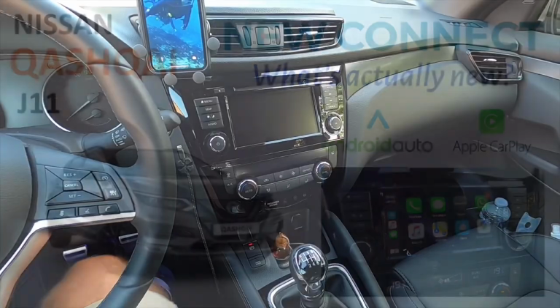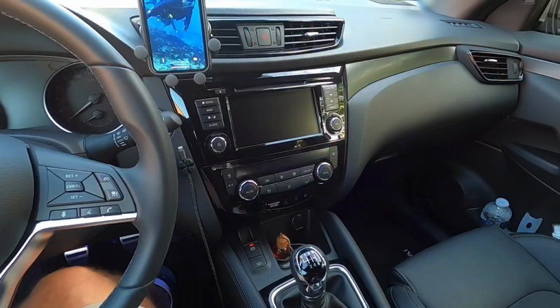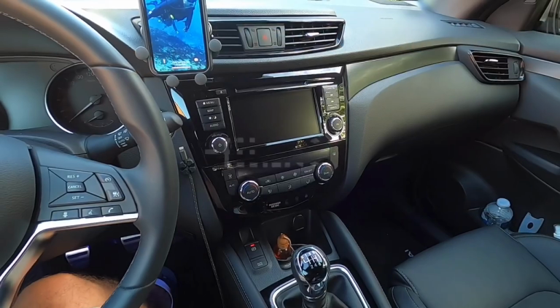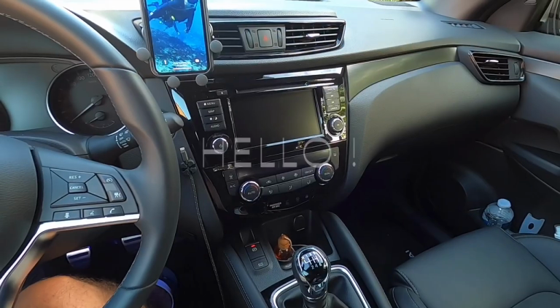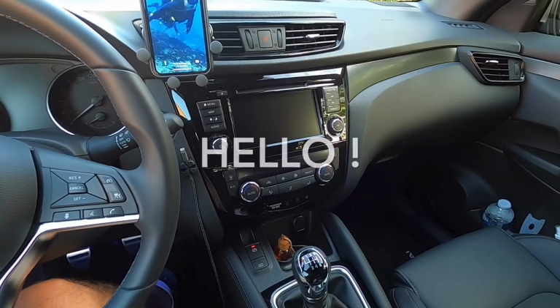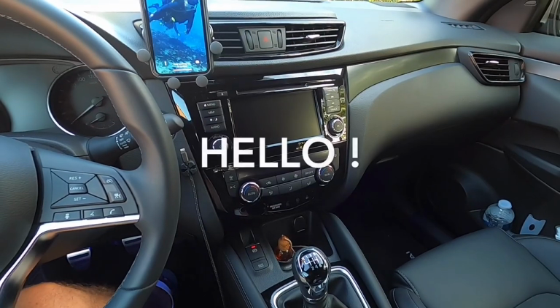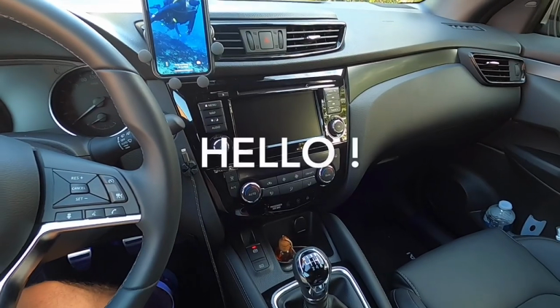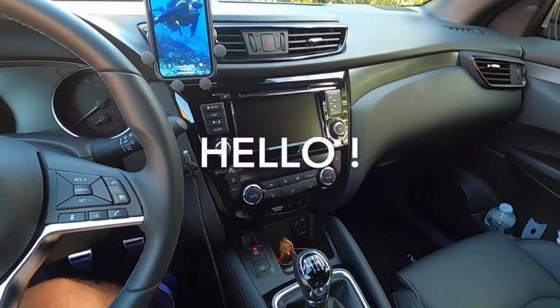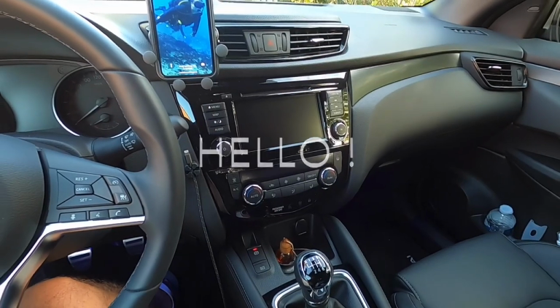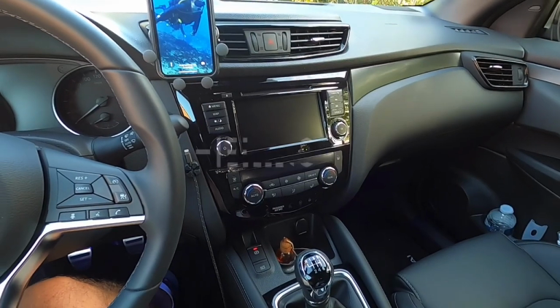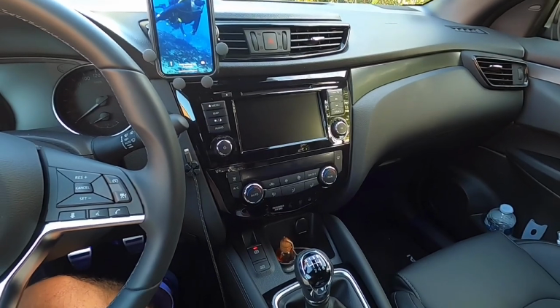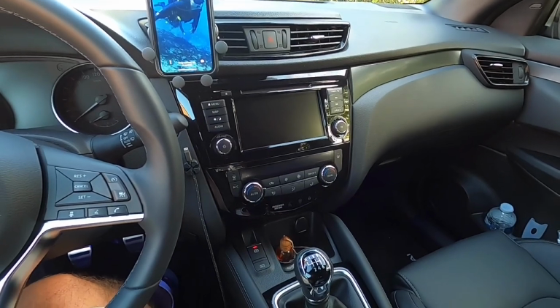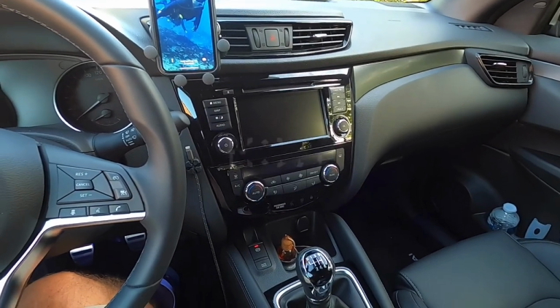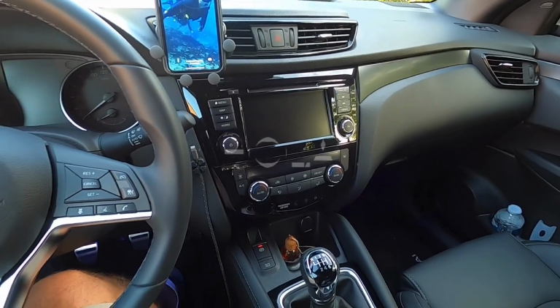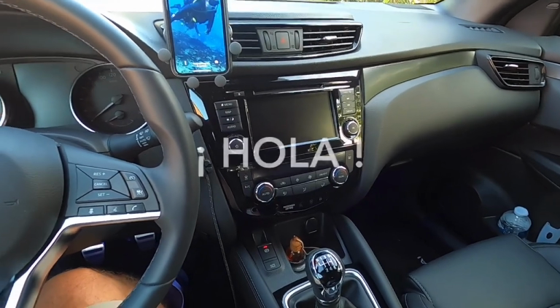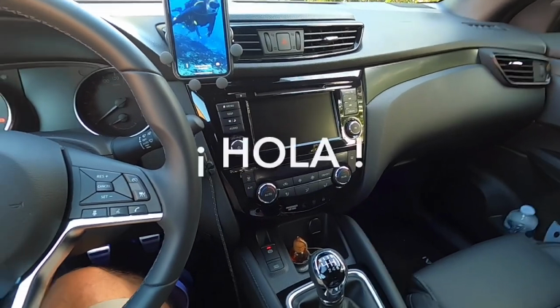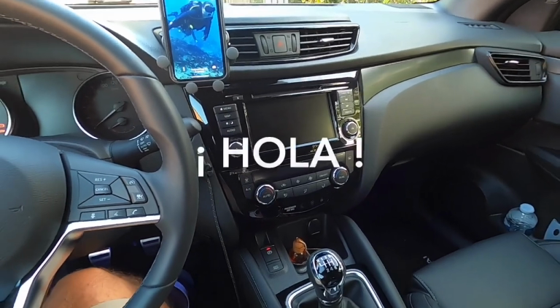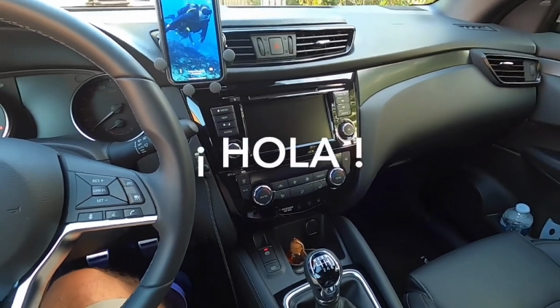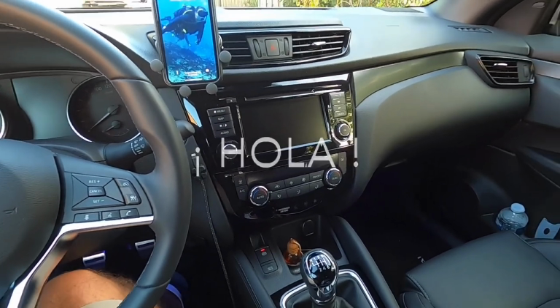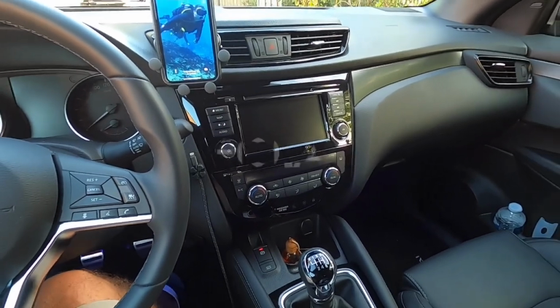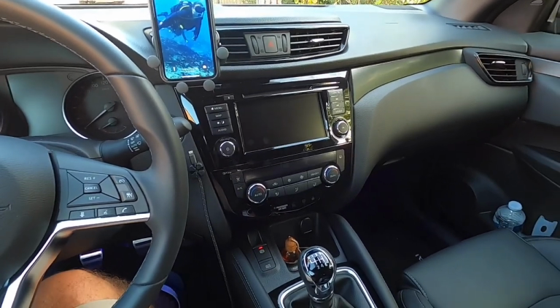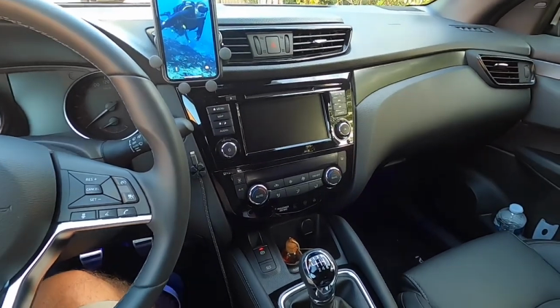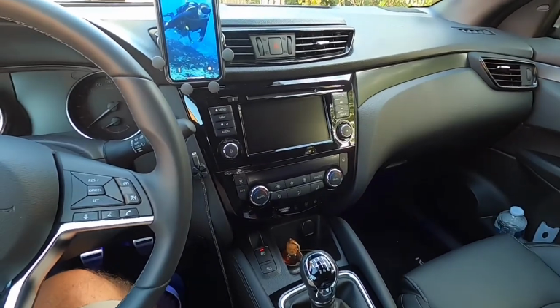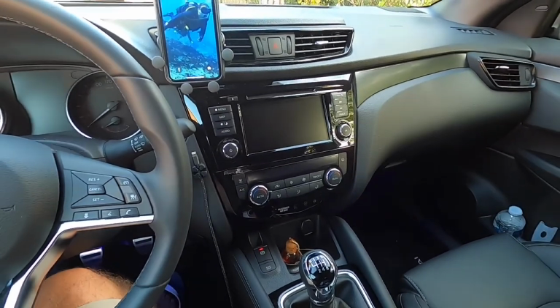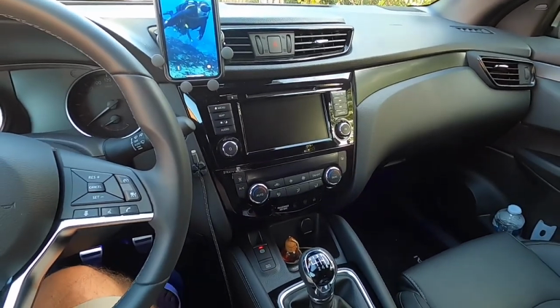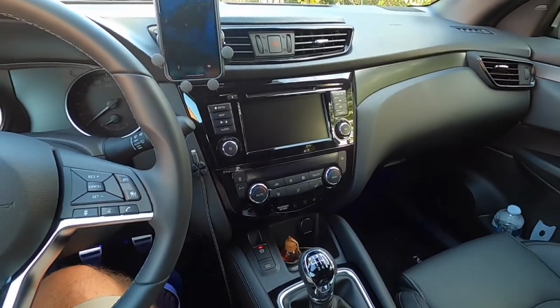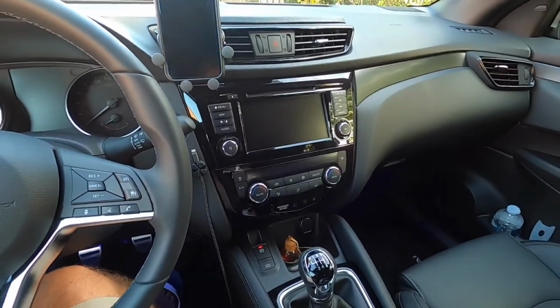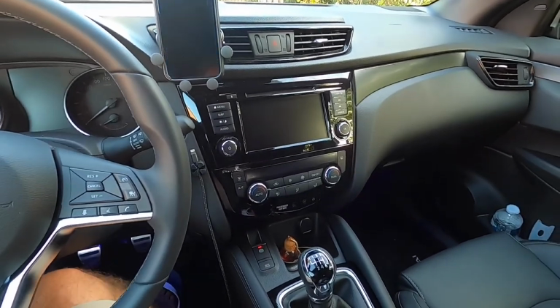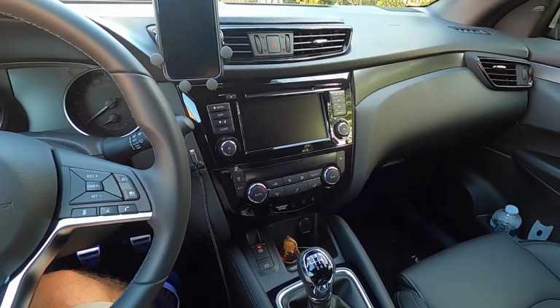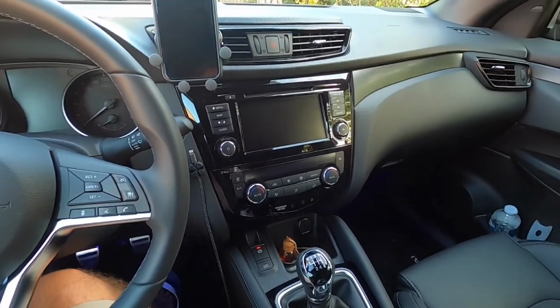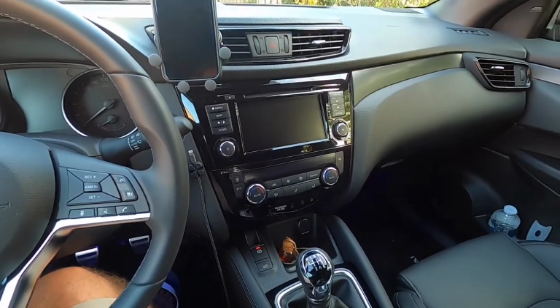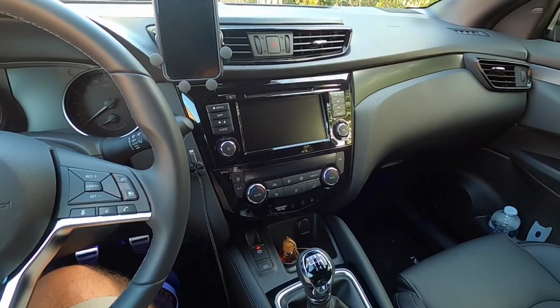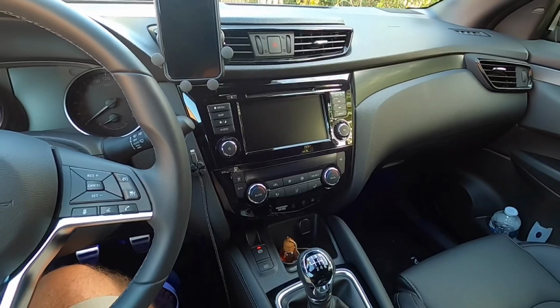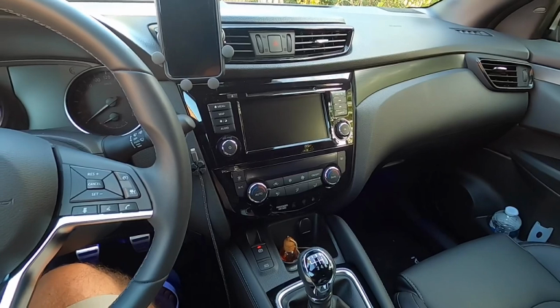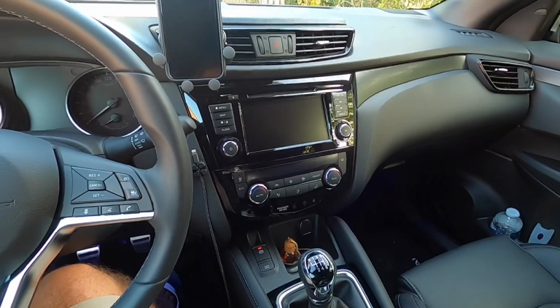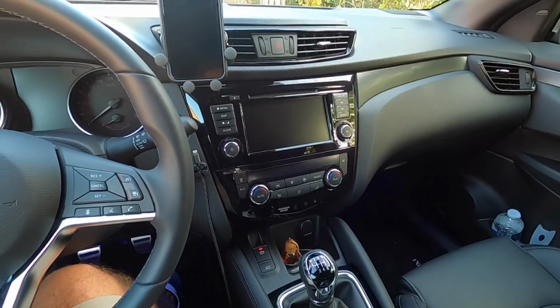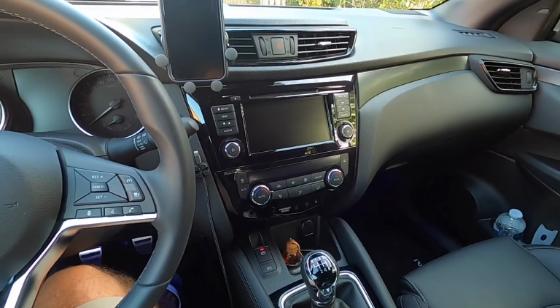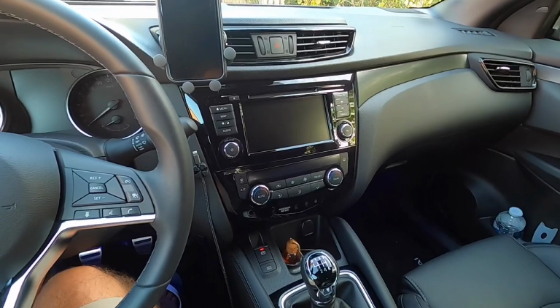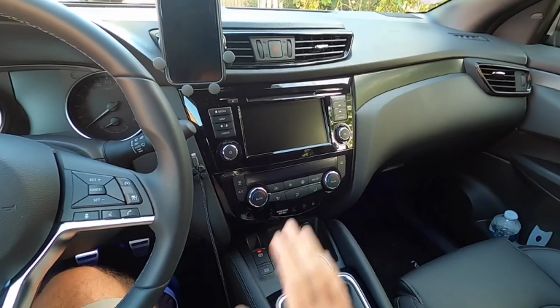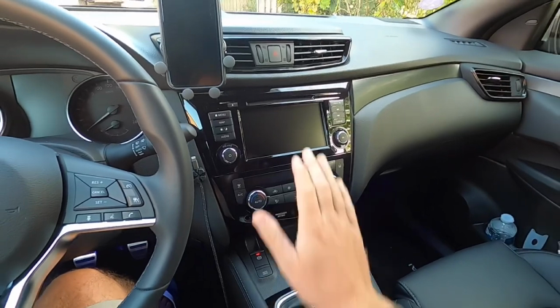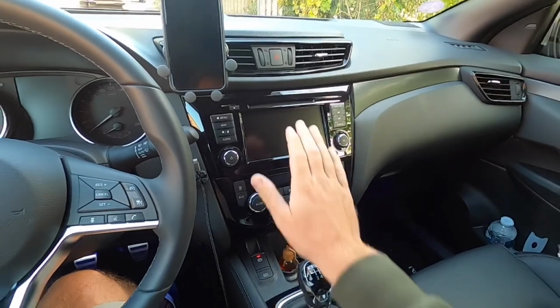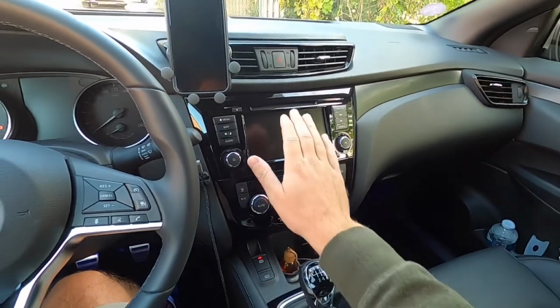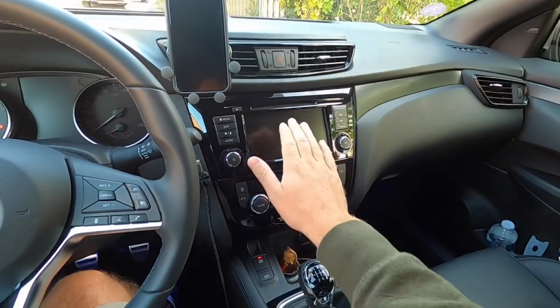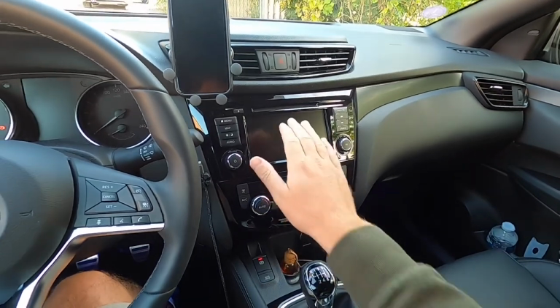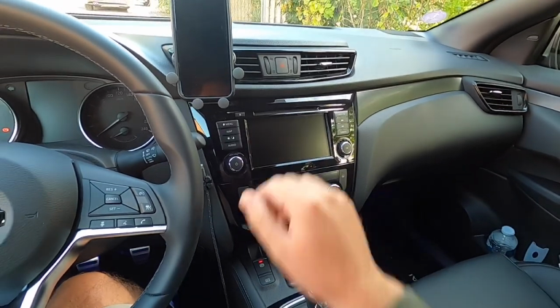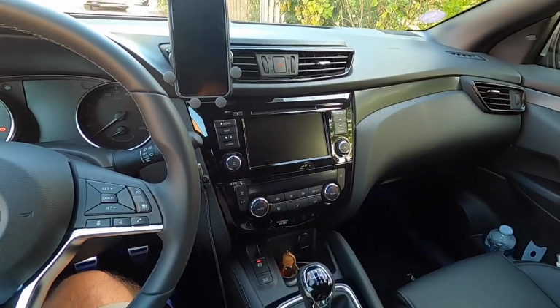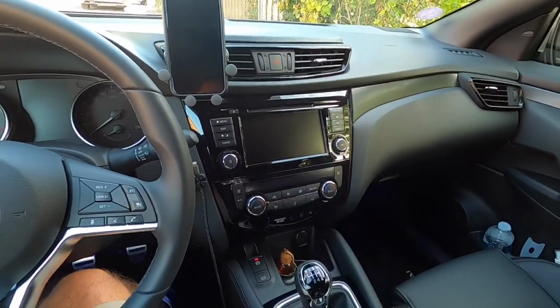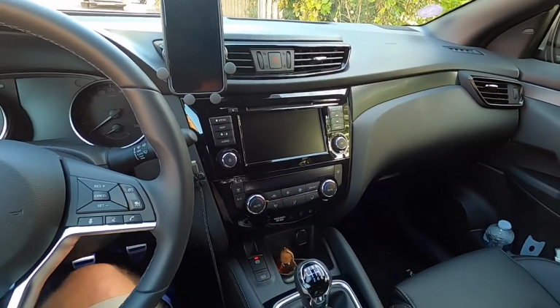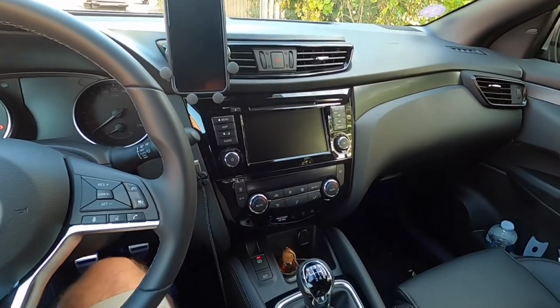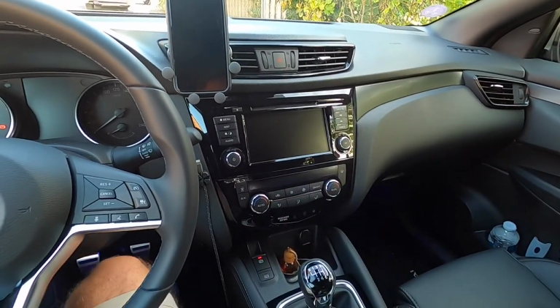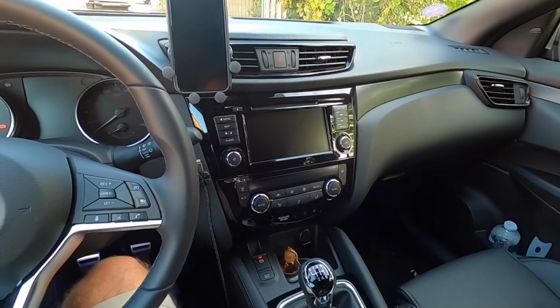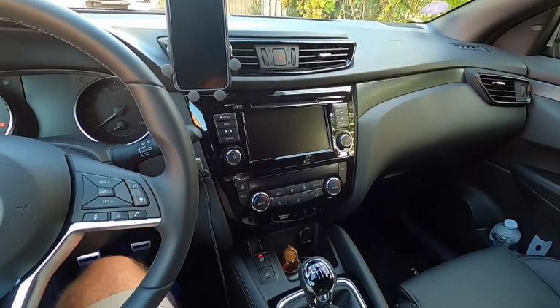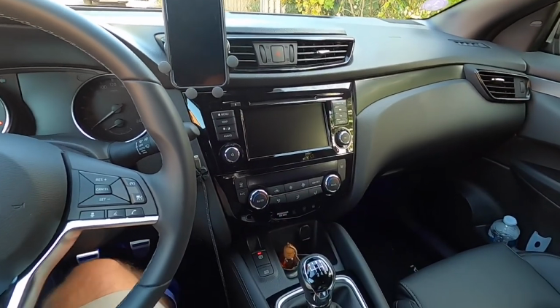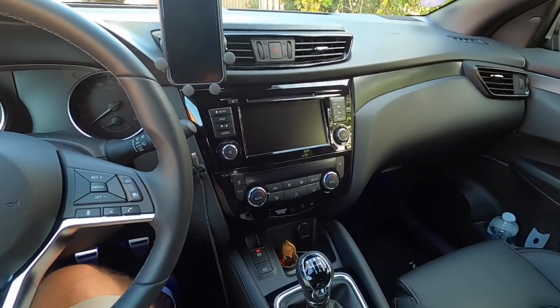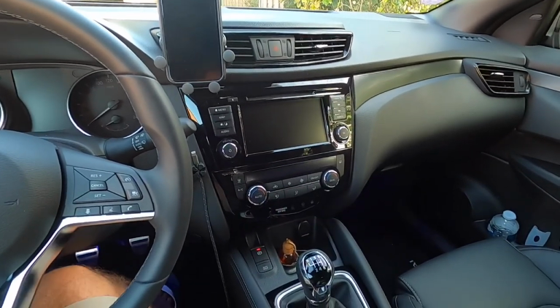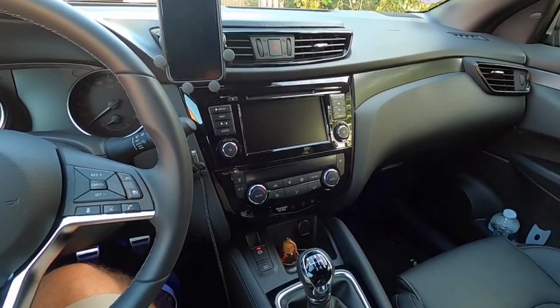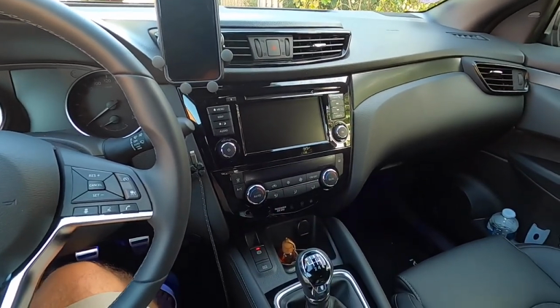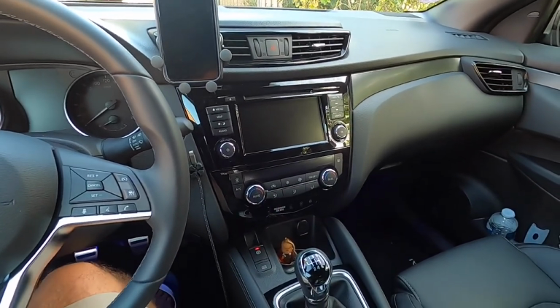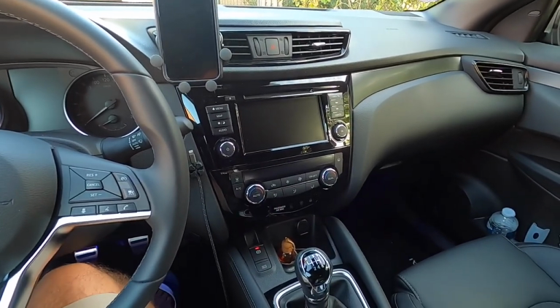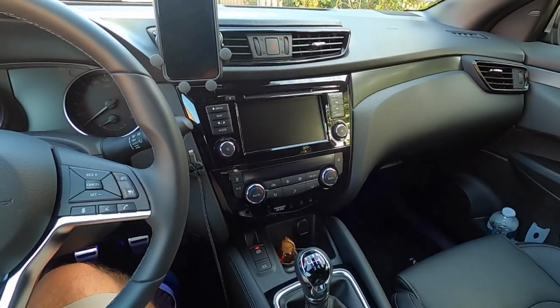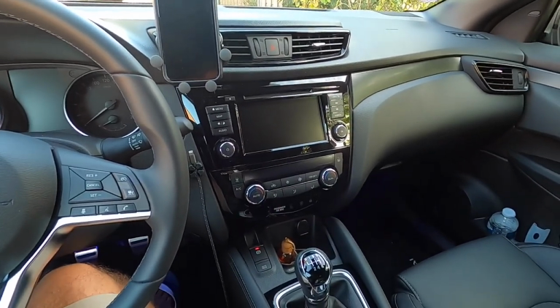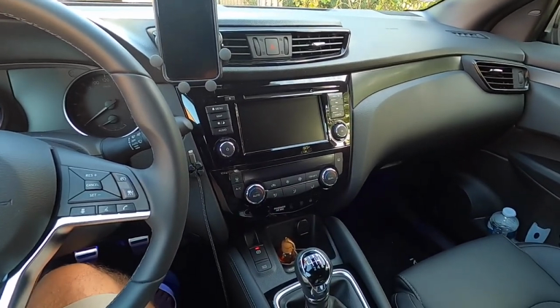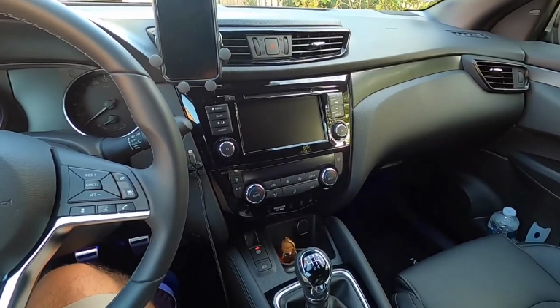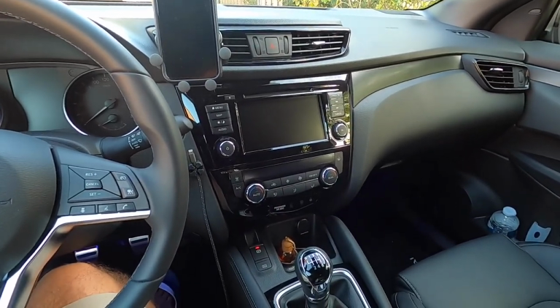Hello friends, hola amigos. Today I'm going to speak about the new connect system. Welcome to a new video.